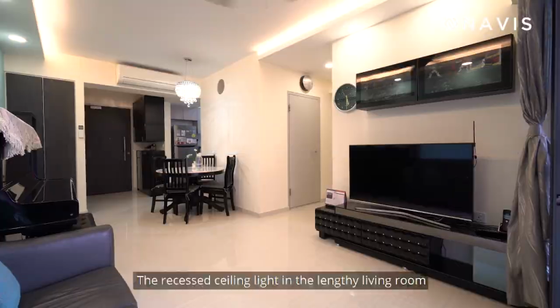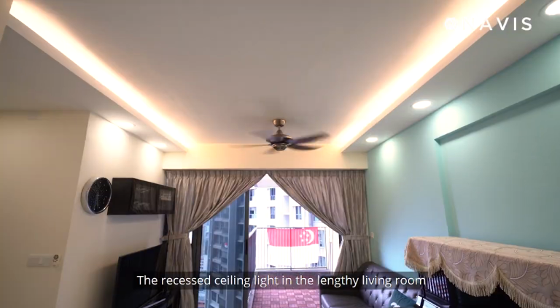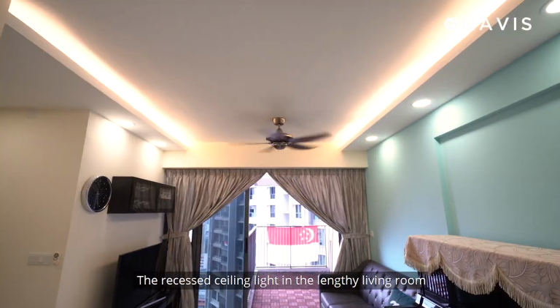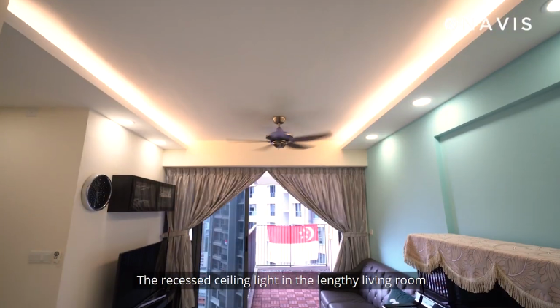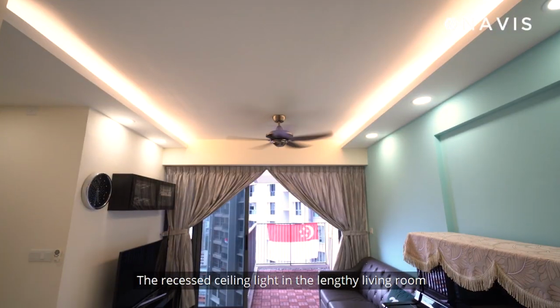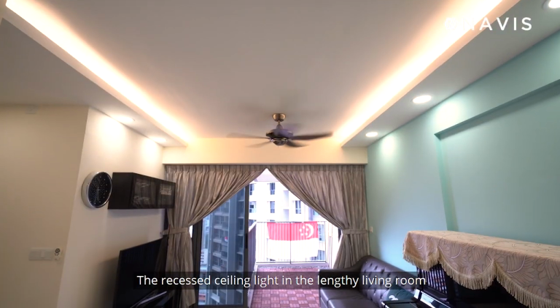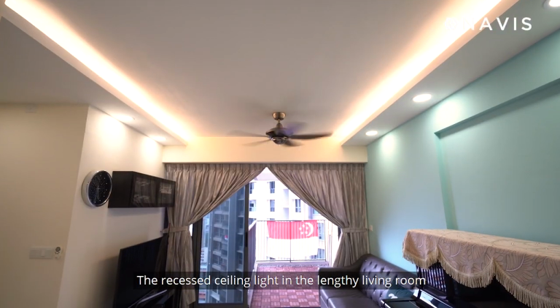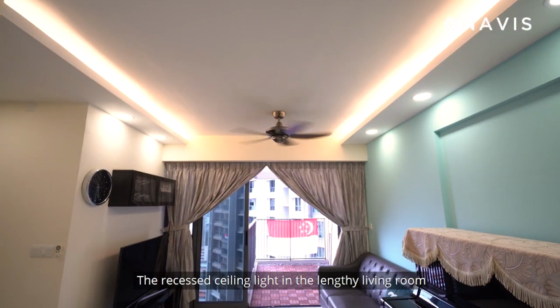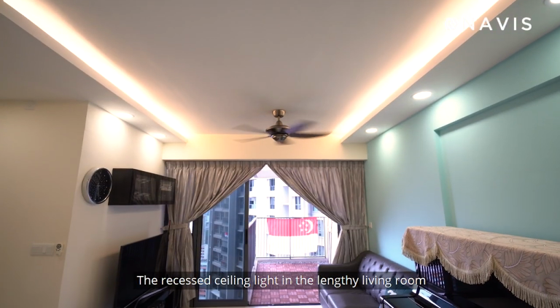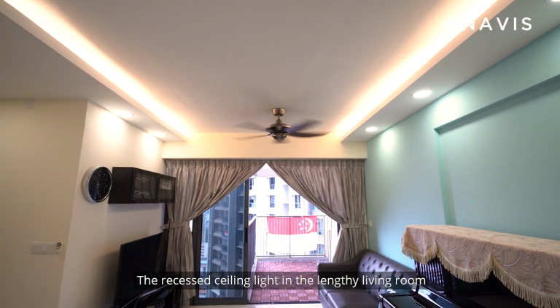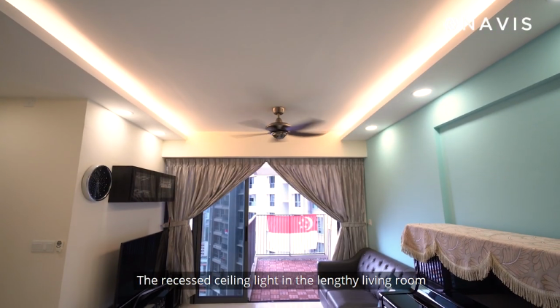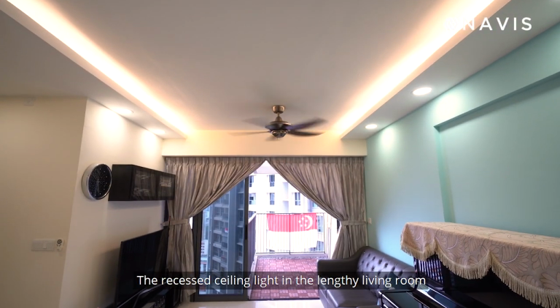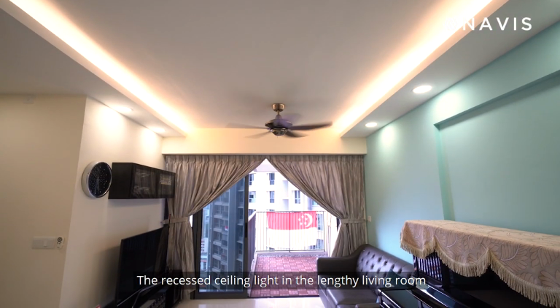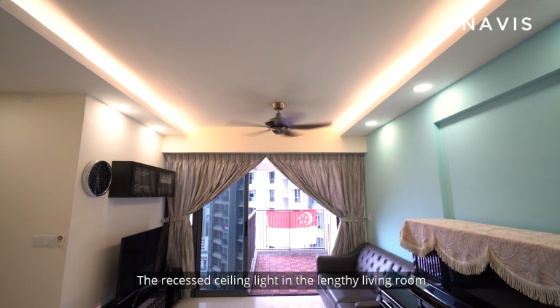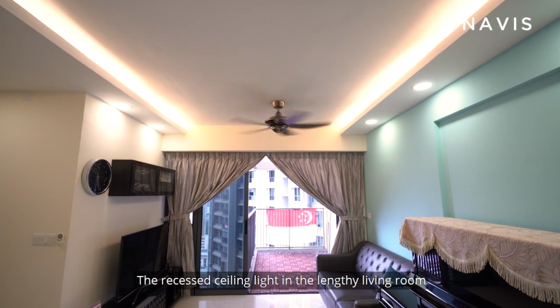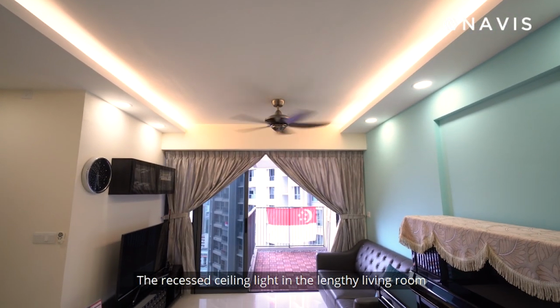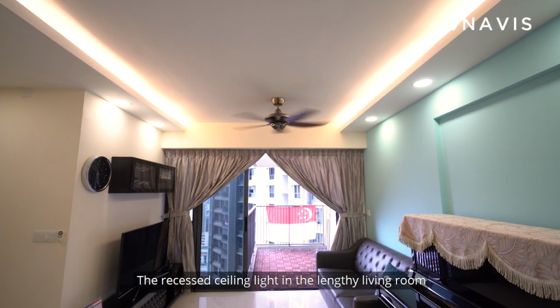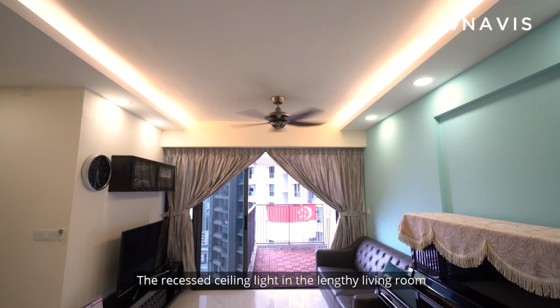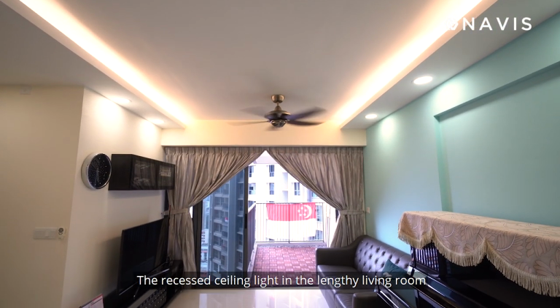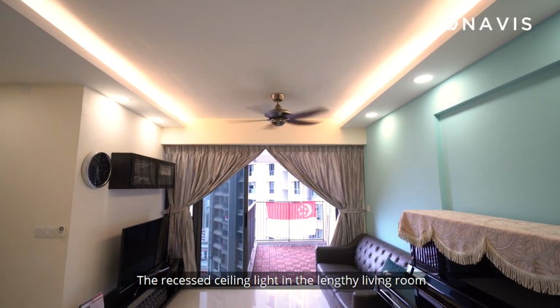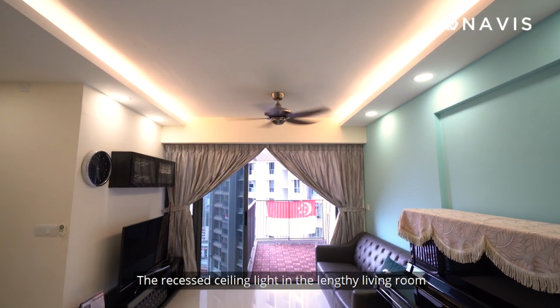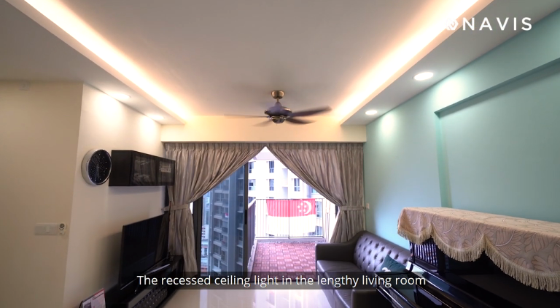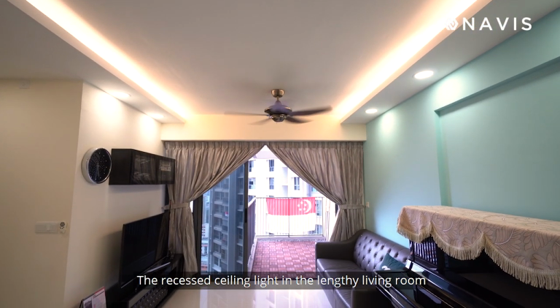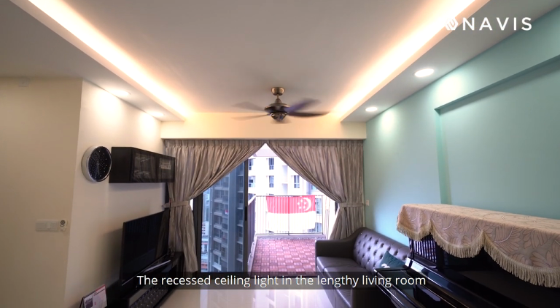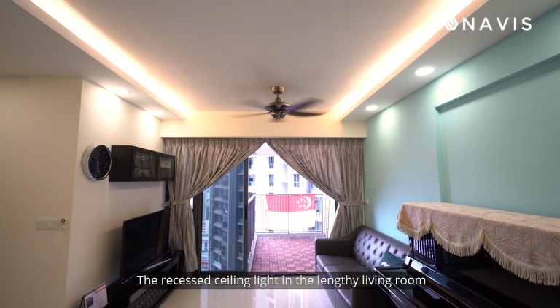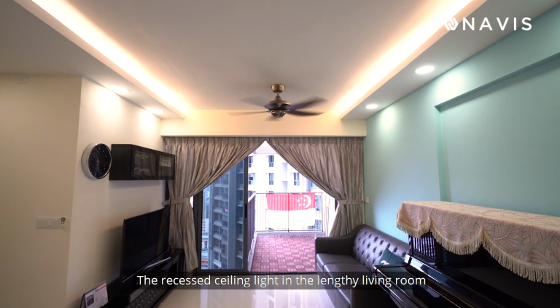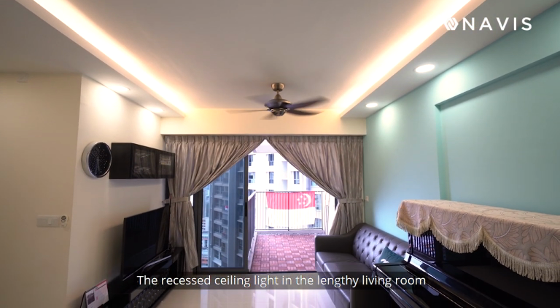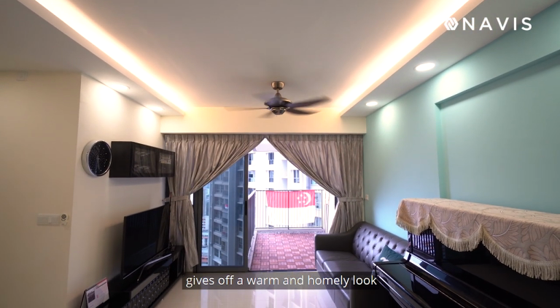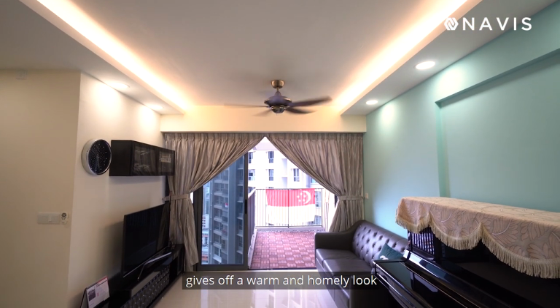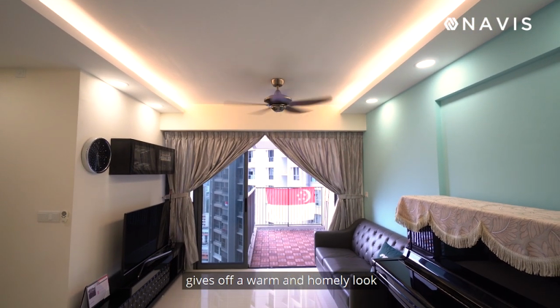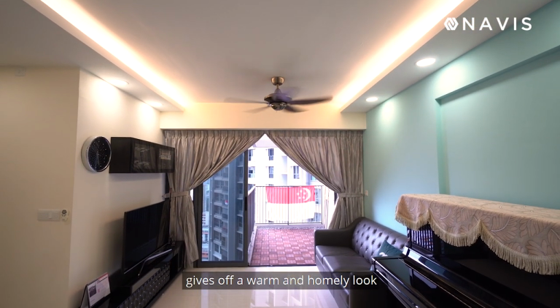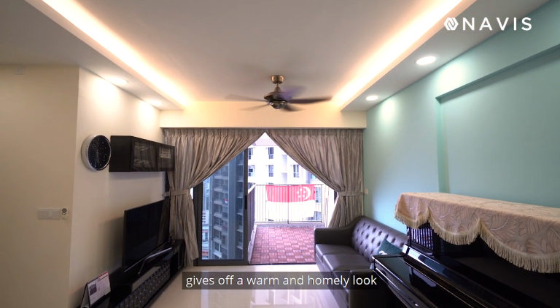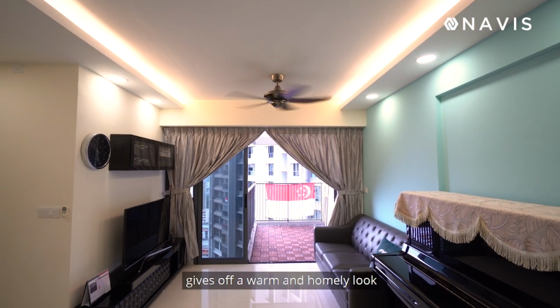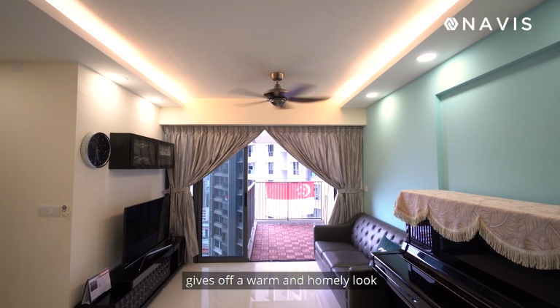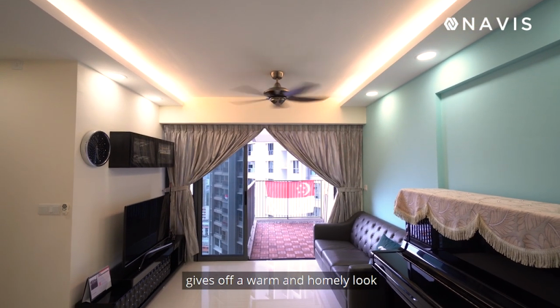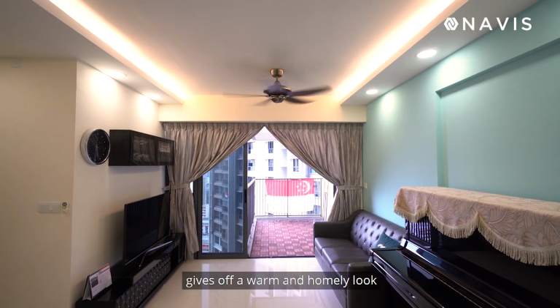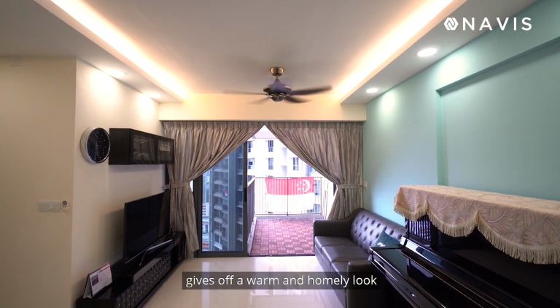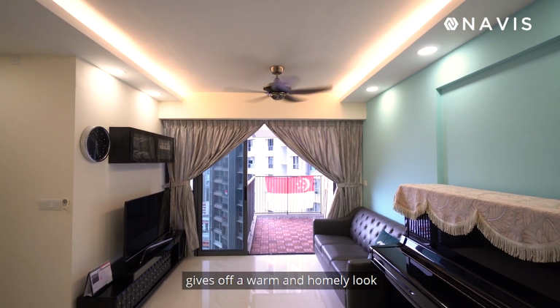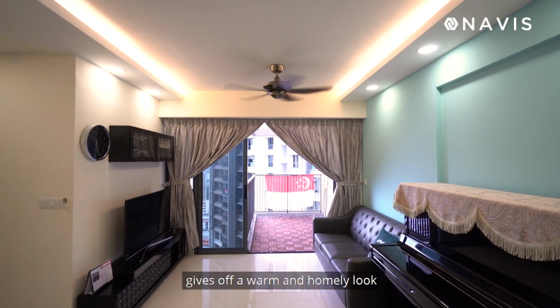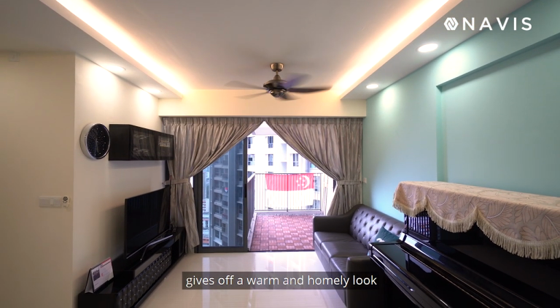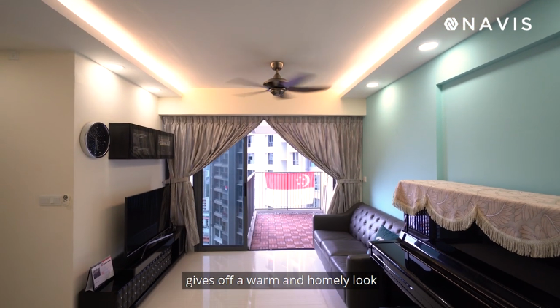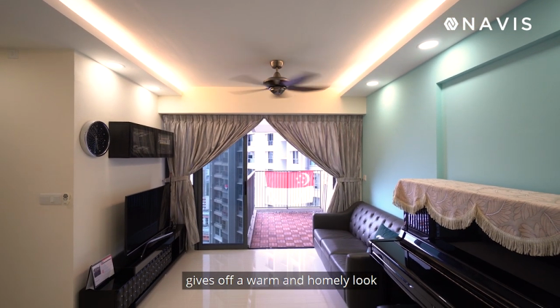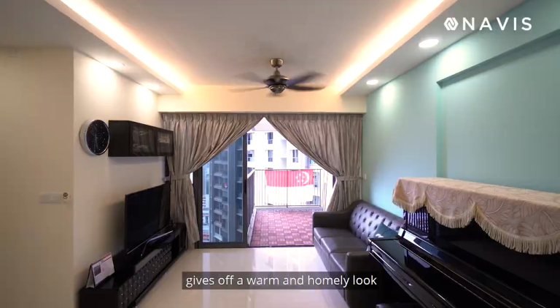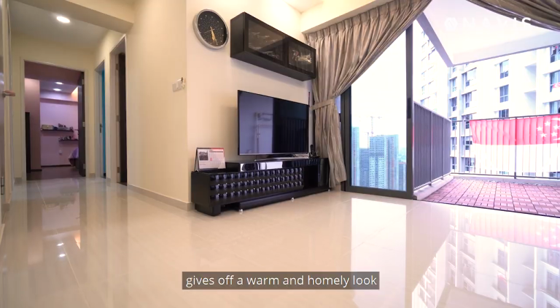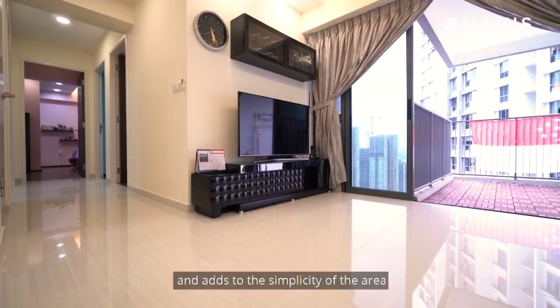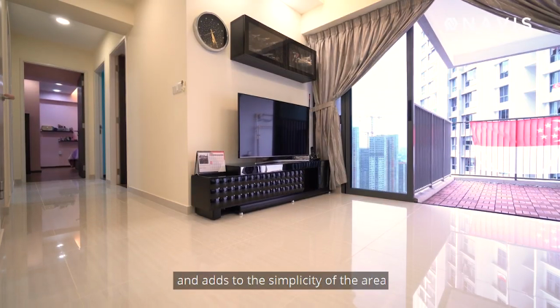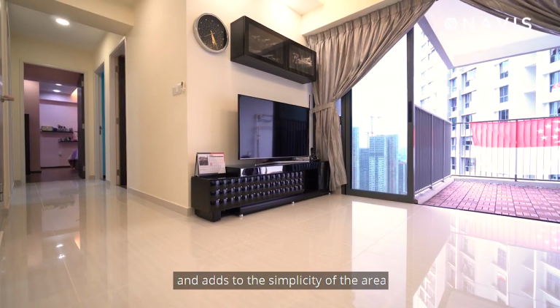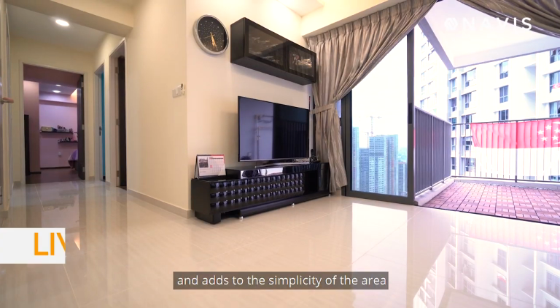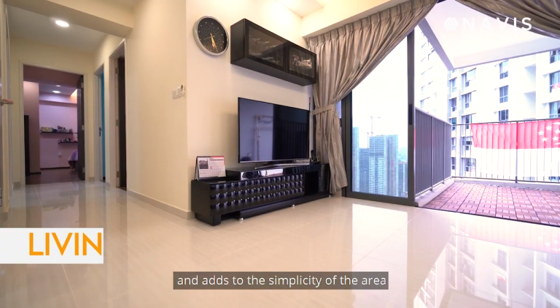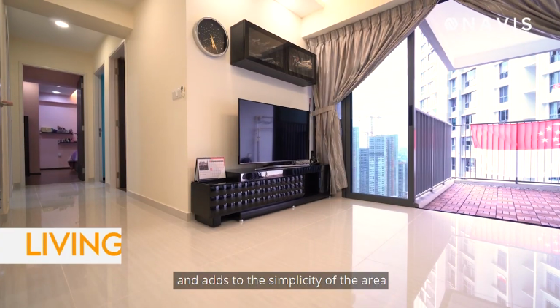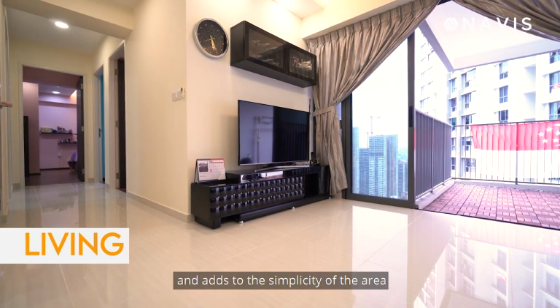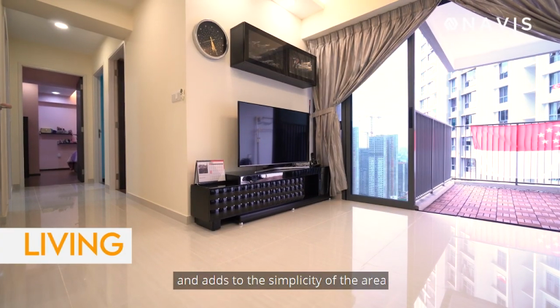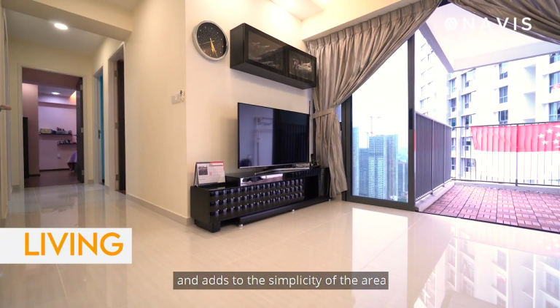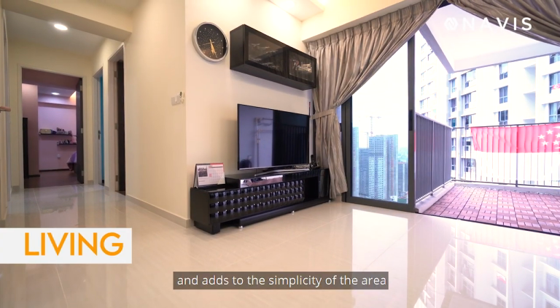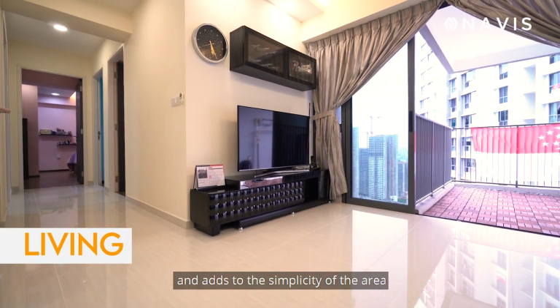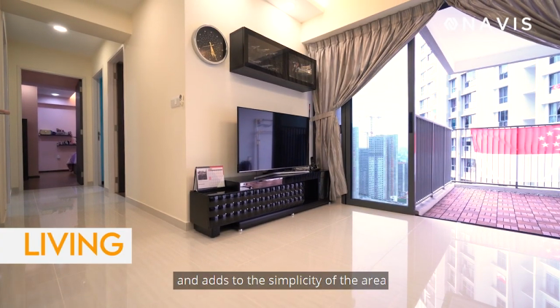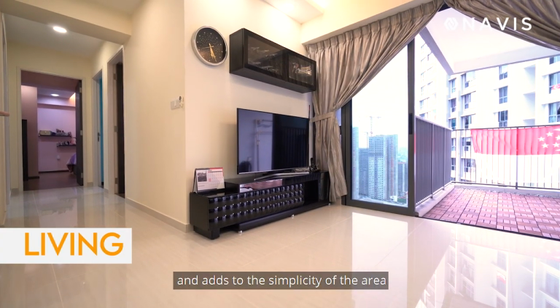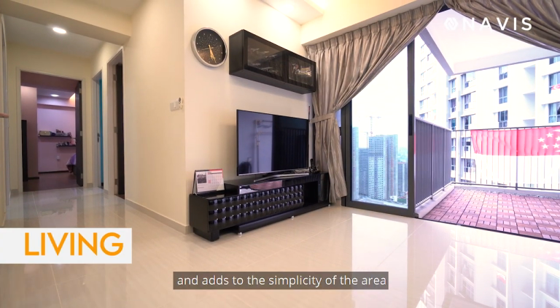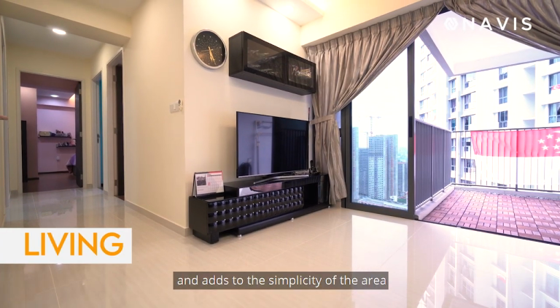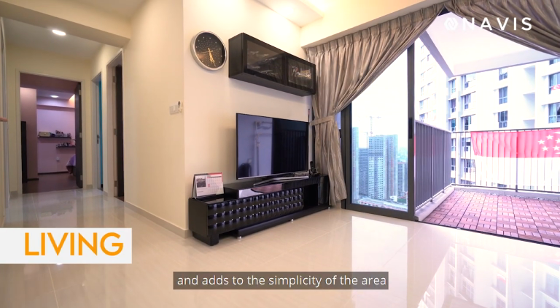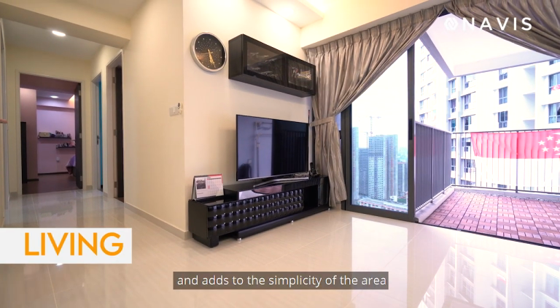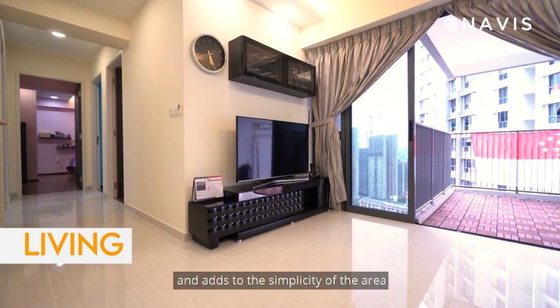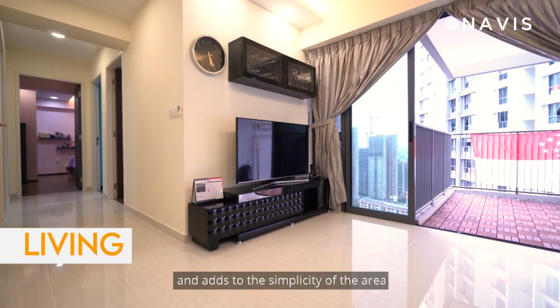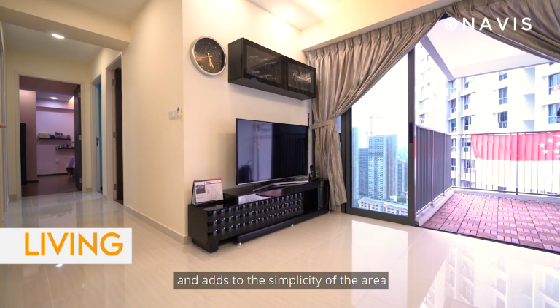The recessed ceiling light in the lengthy living room gives off a warm and homely look and adds to the simplicity of the area.